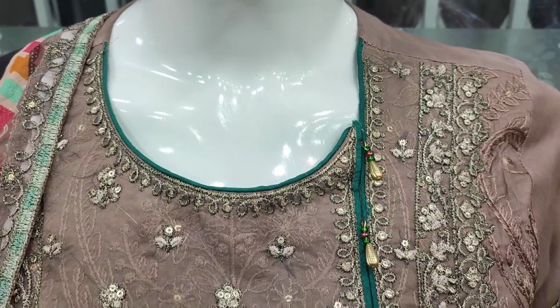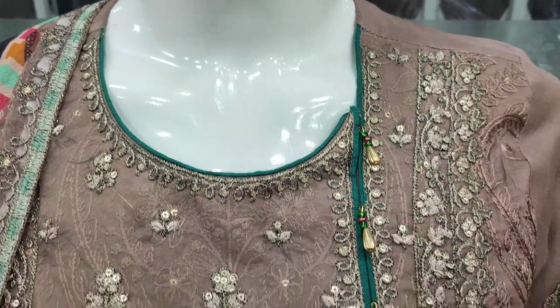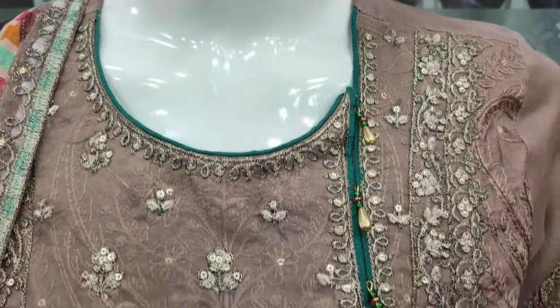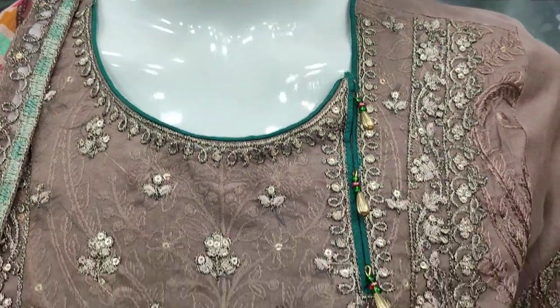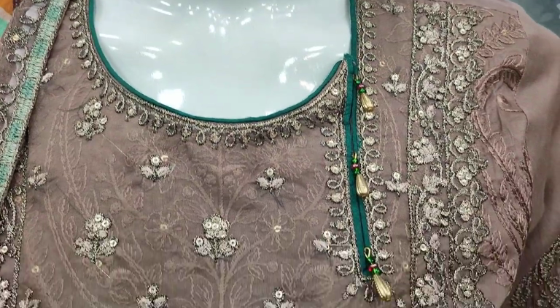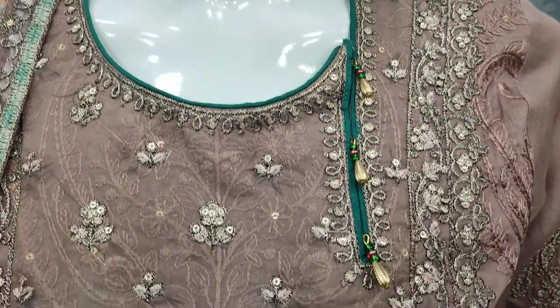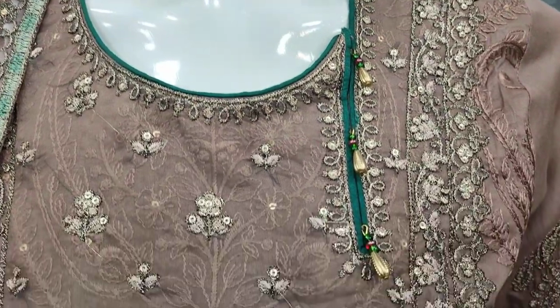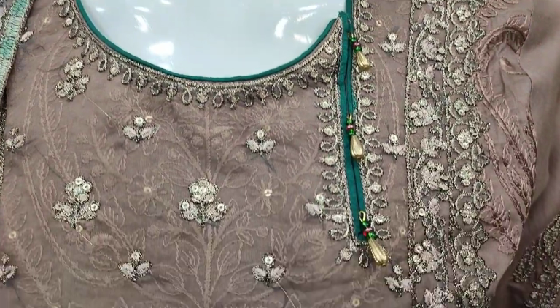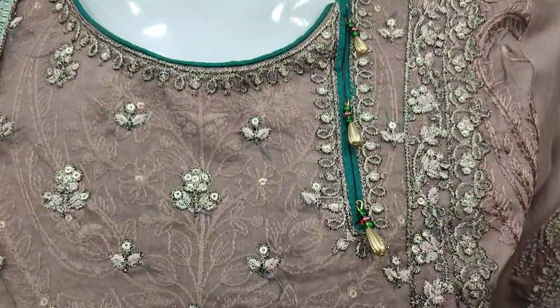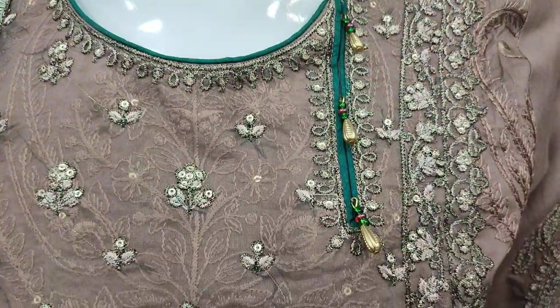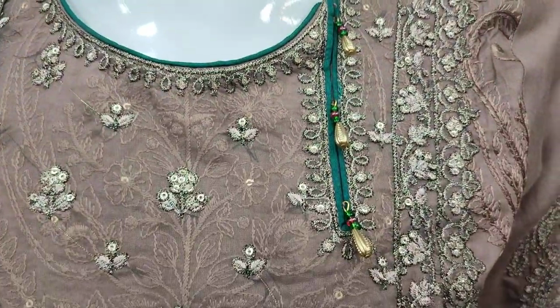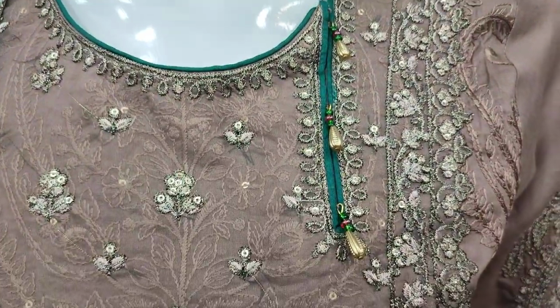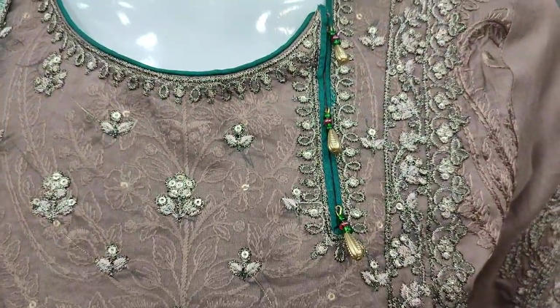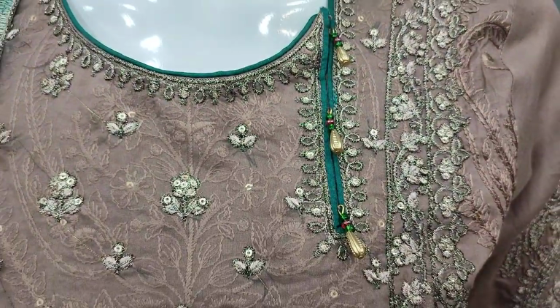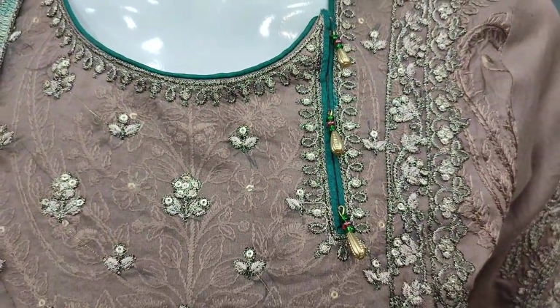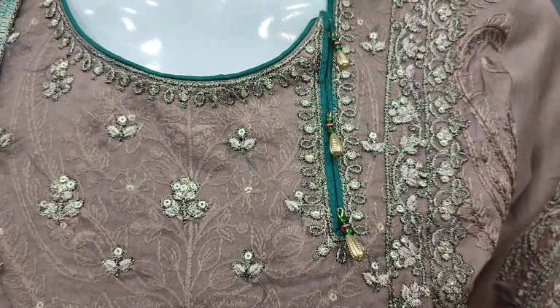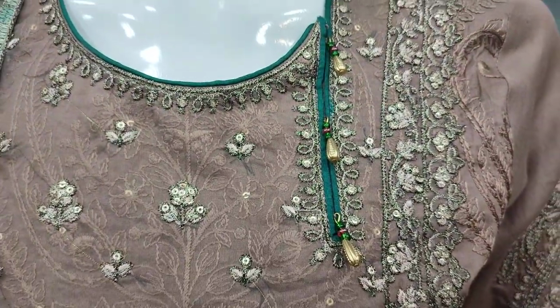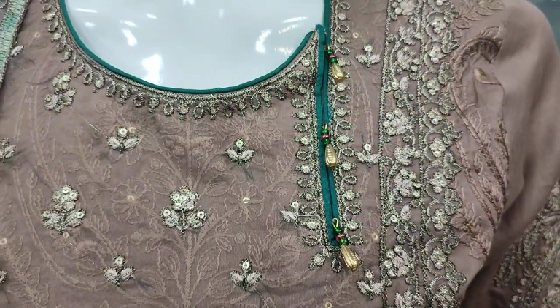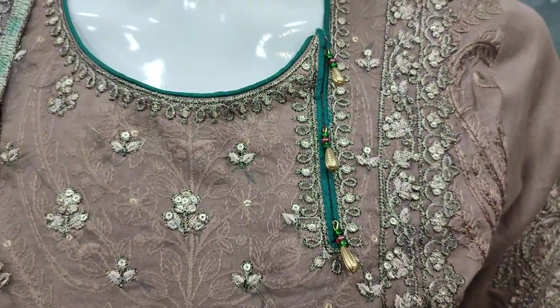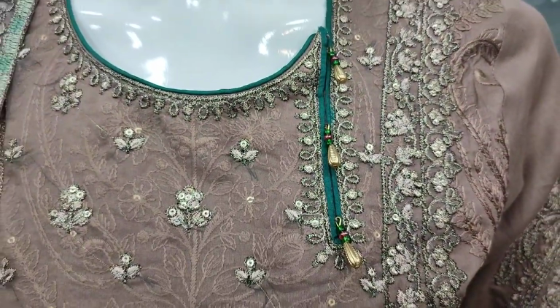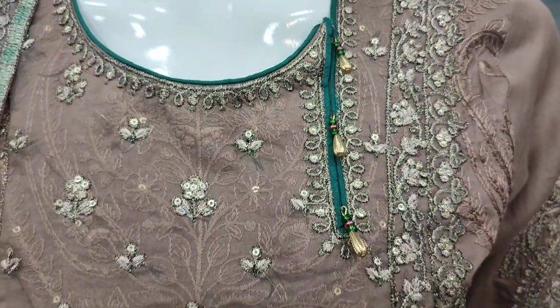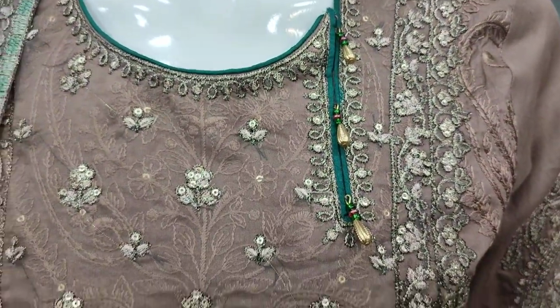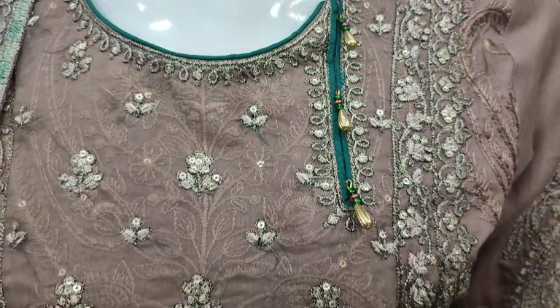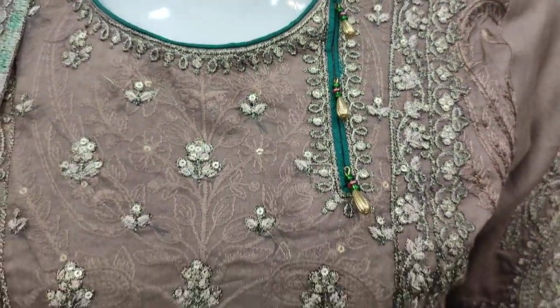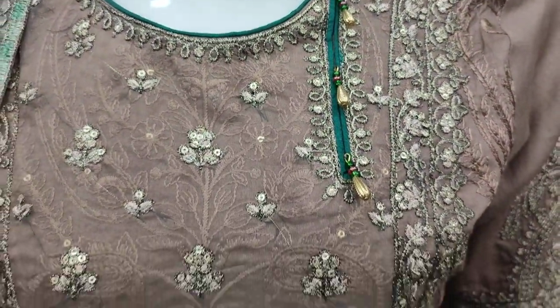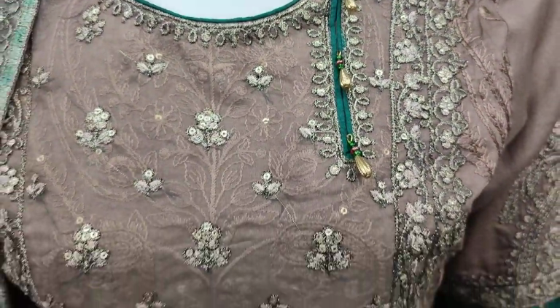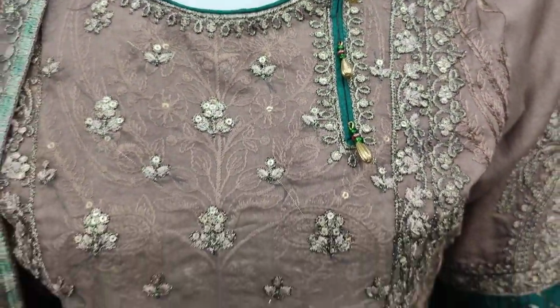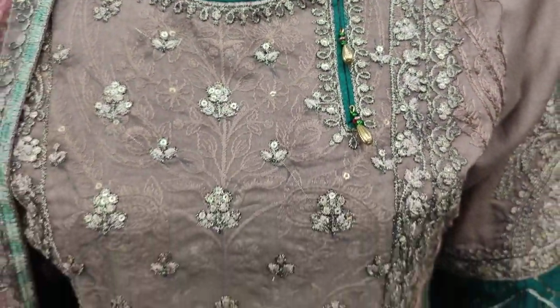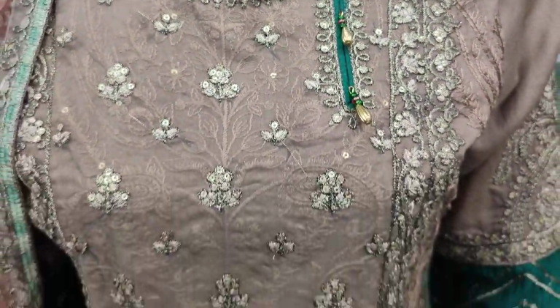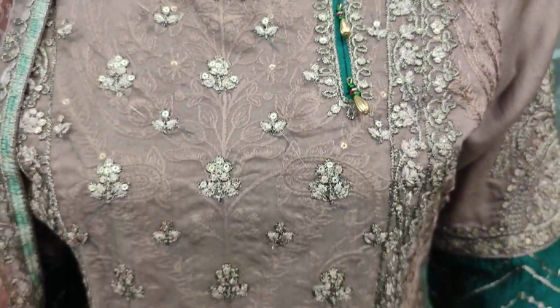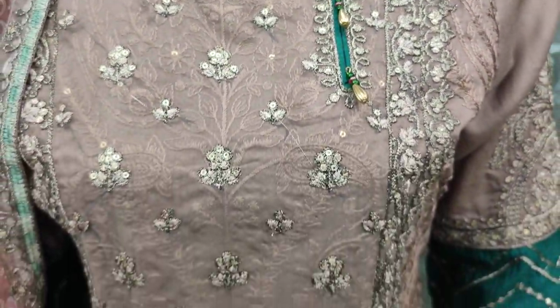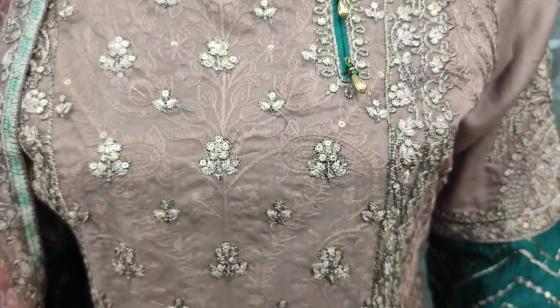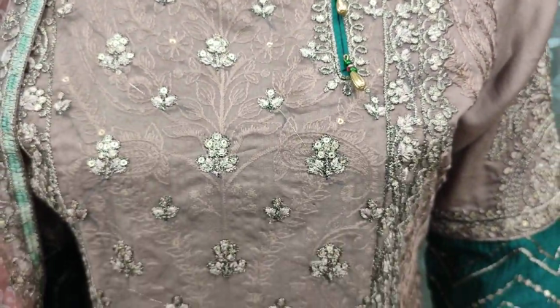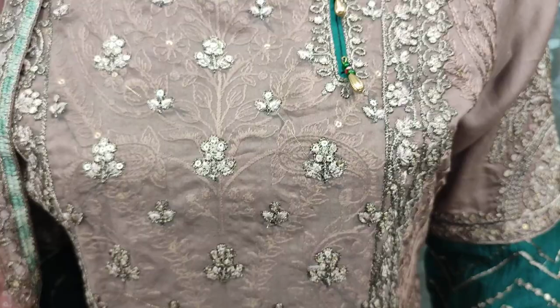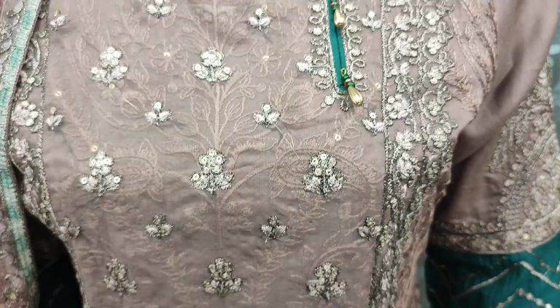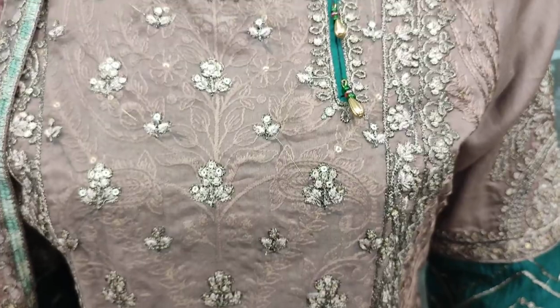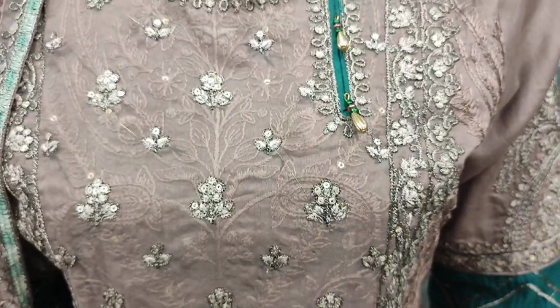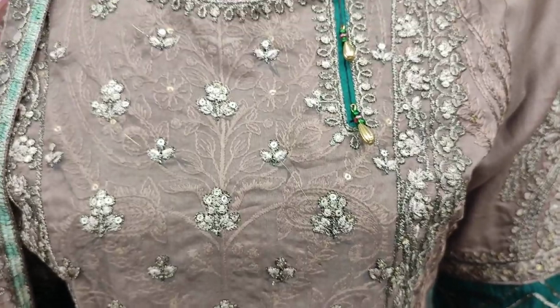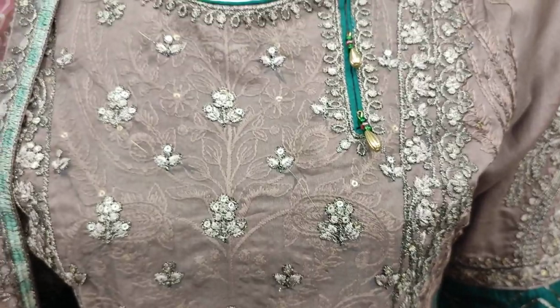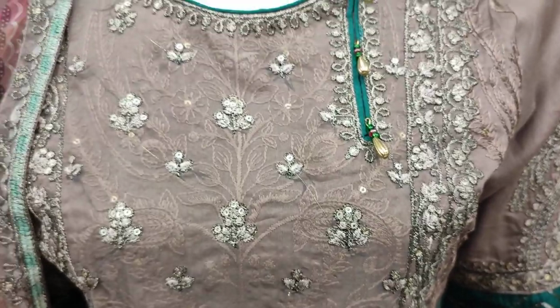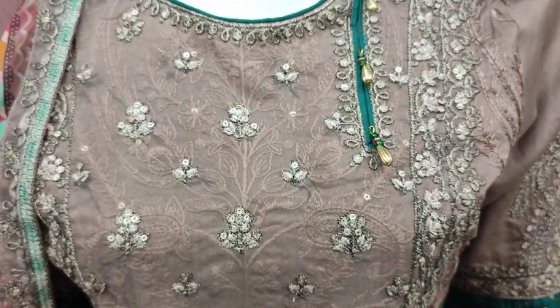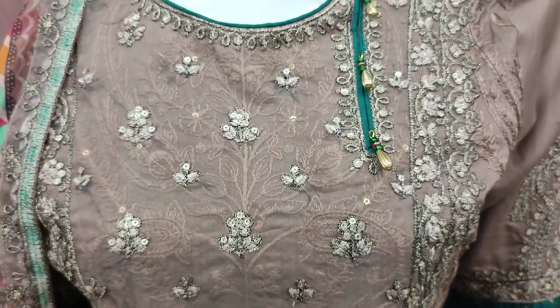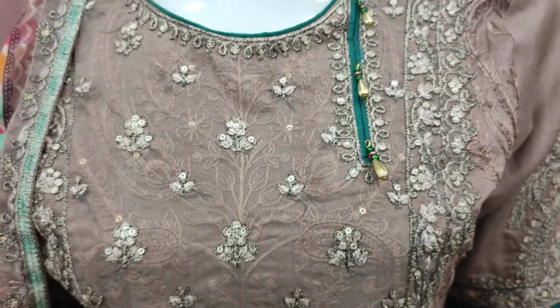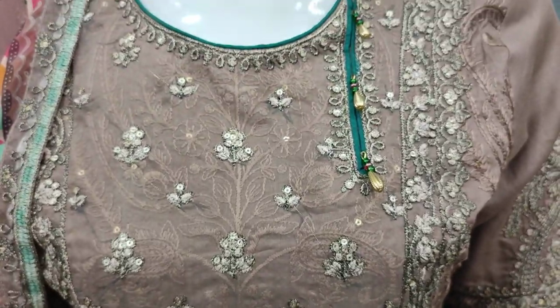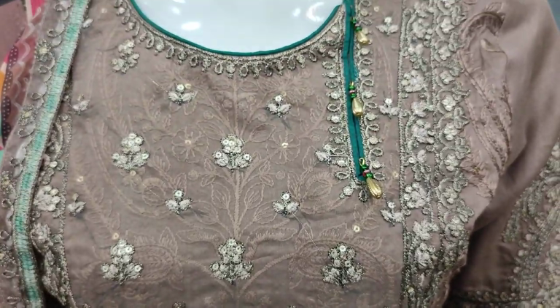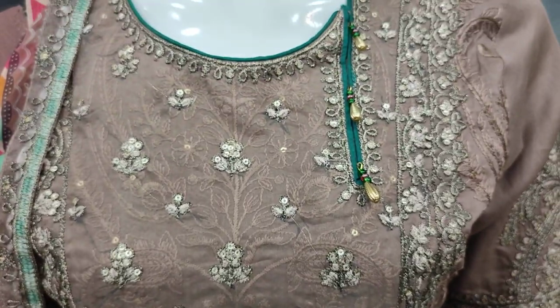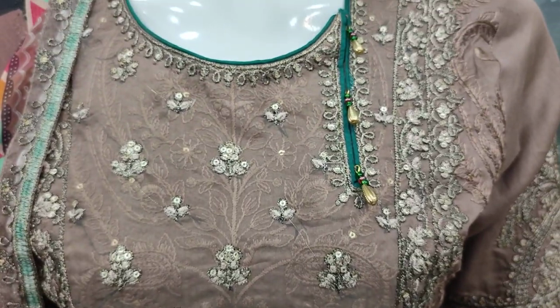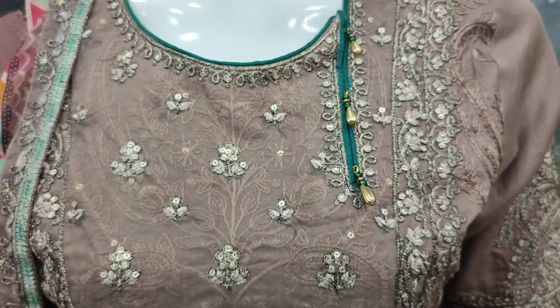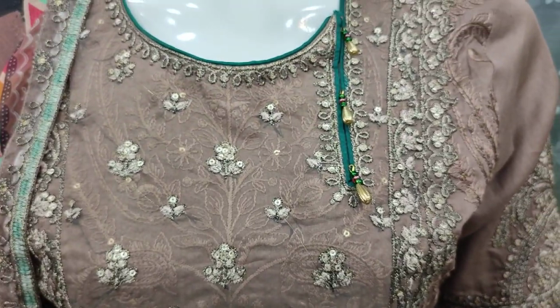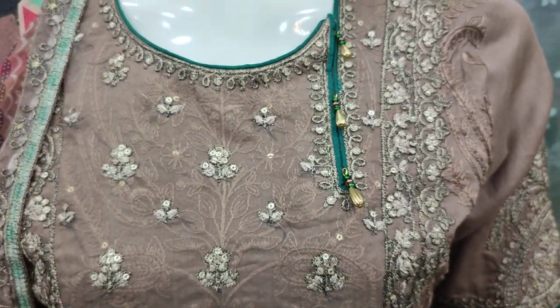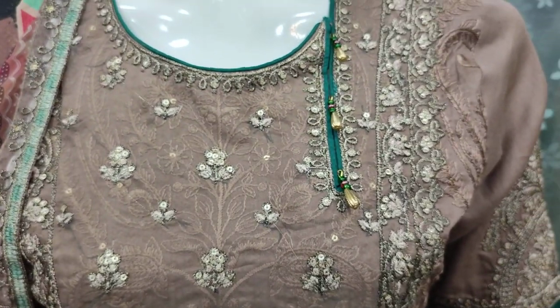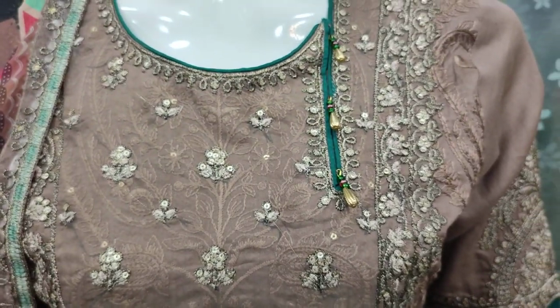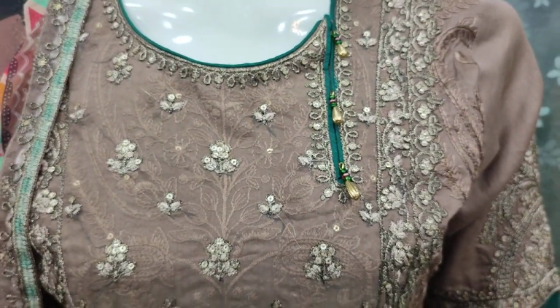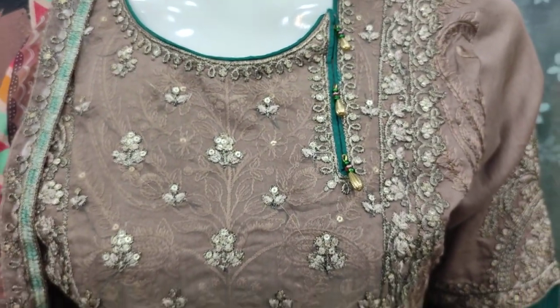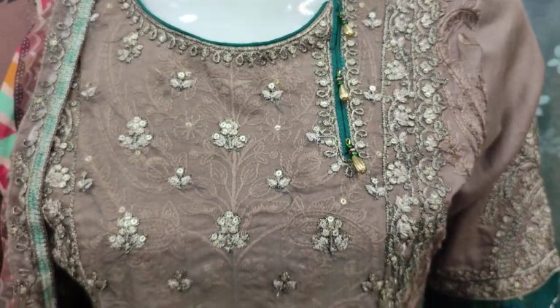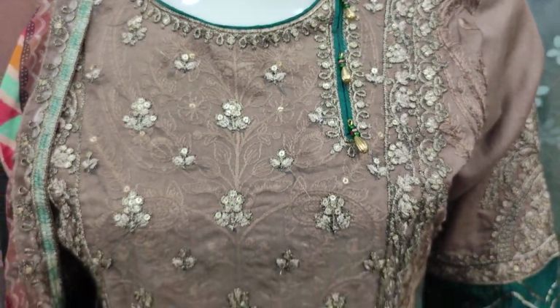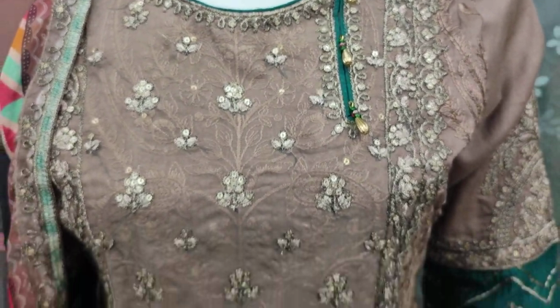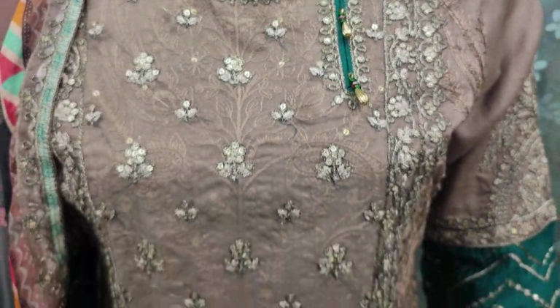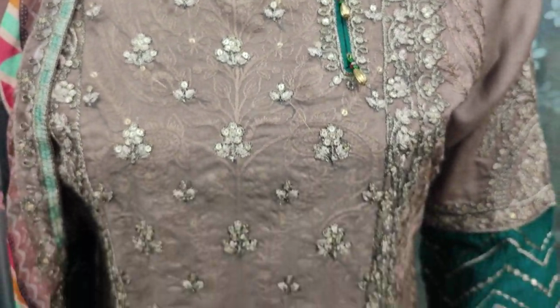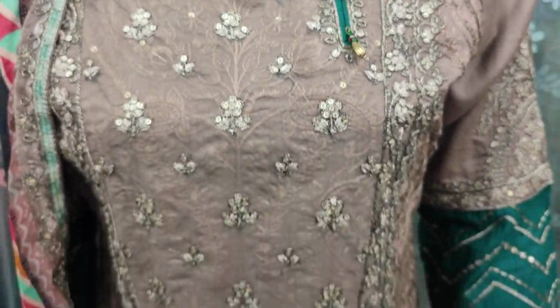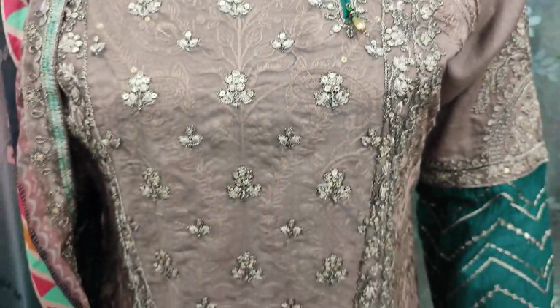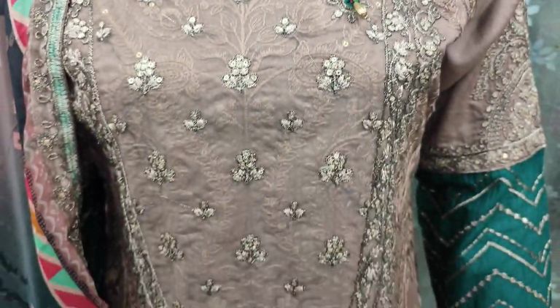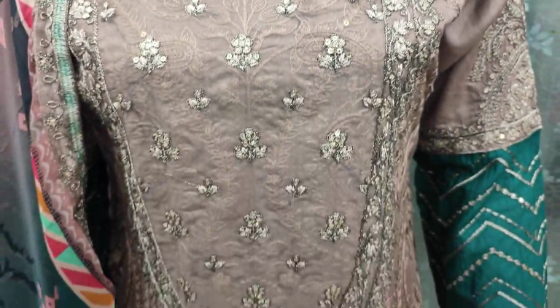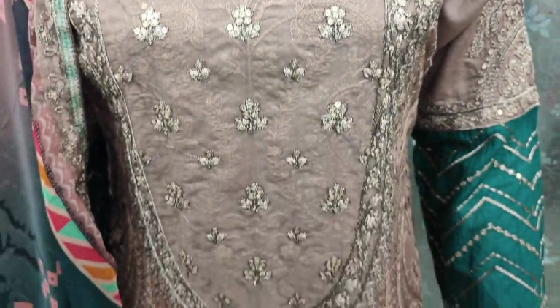This is the stitching style. Embroidered front. This is the sequence stitching.